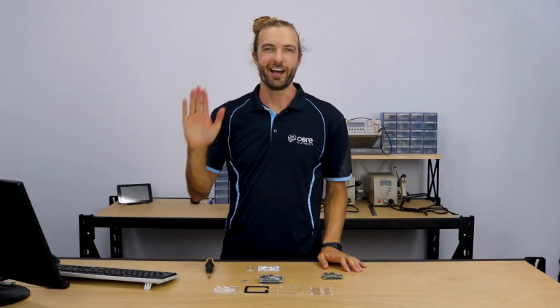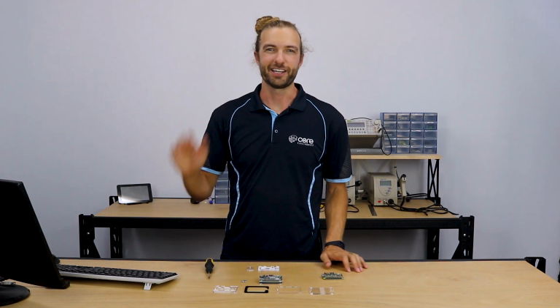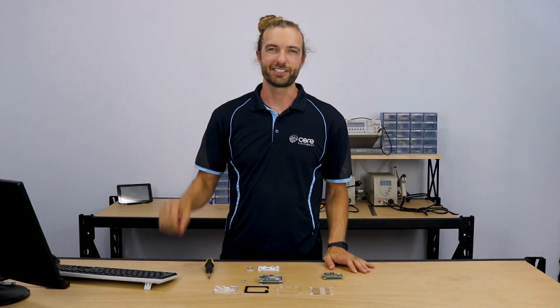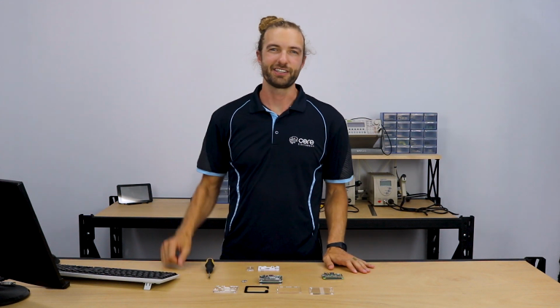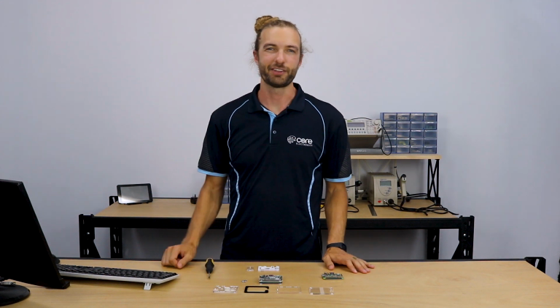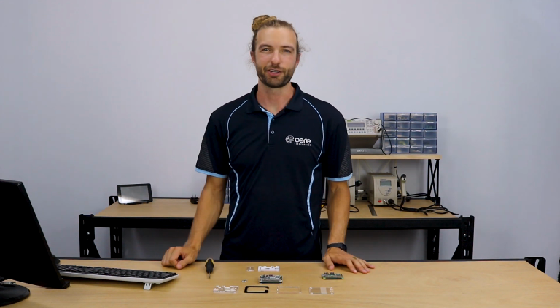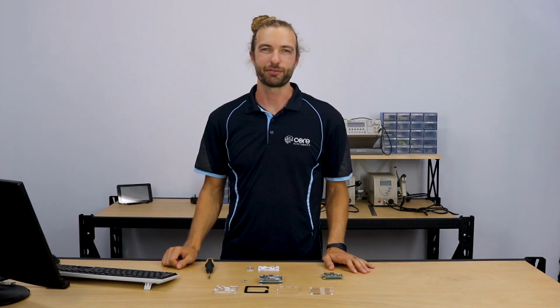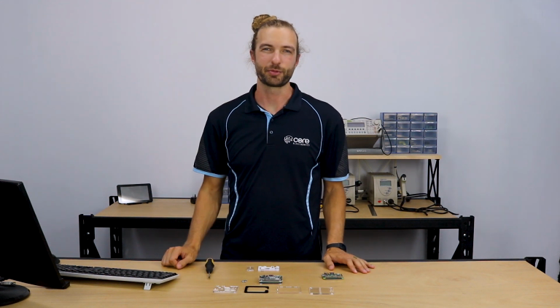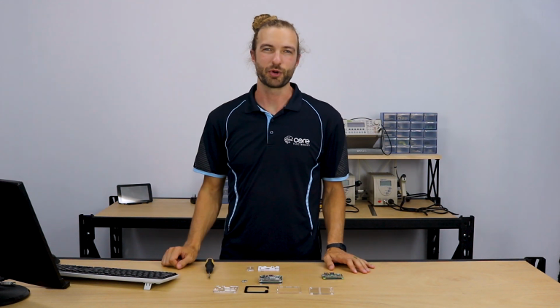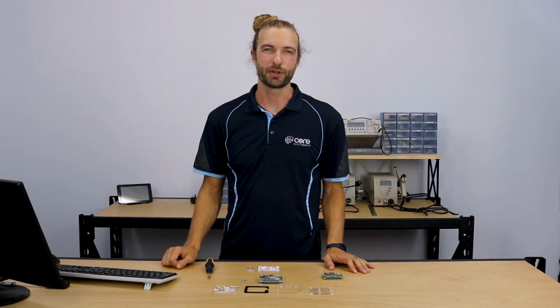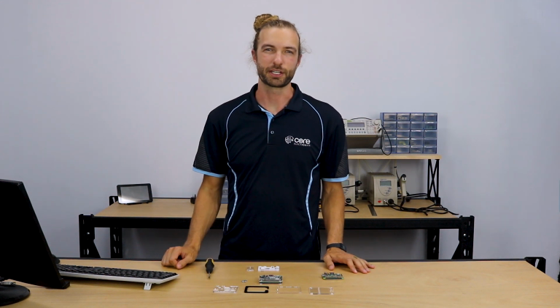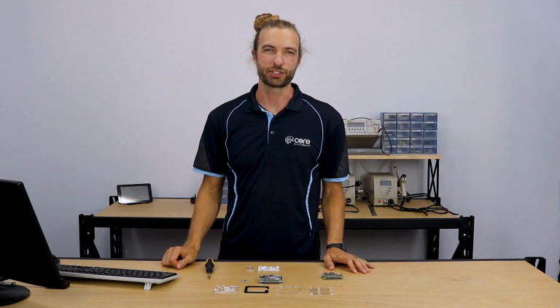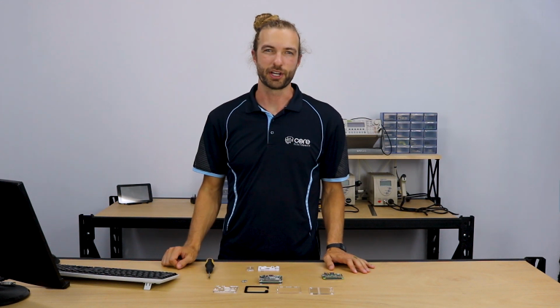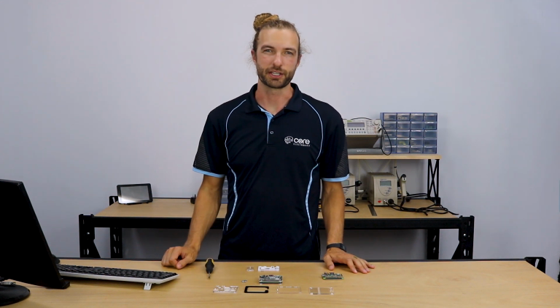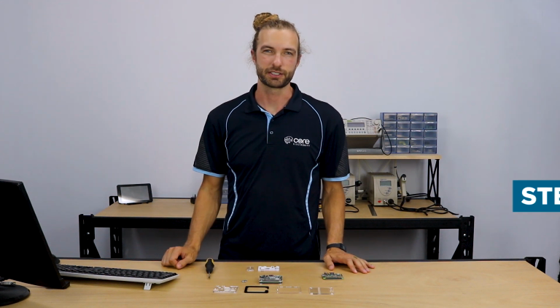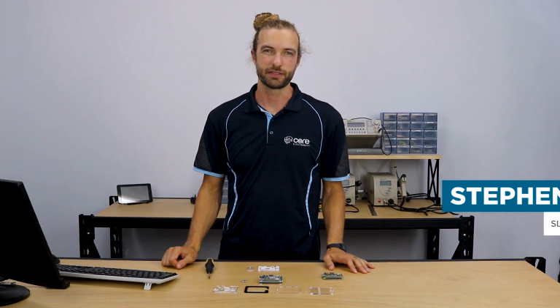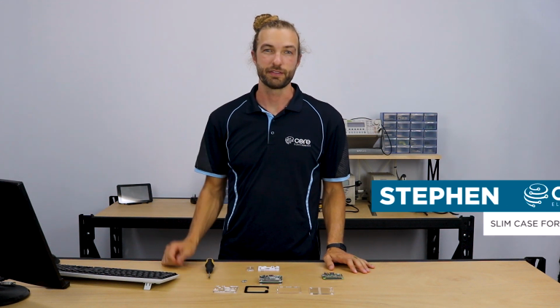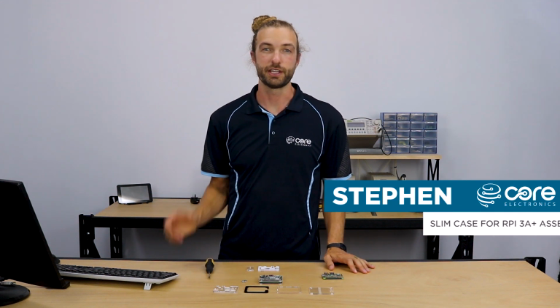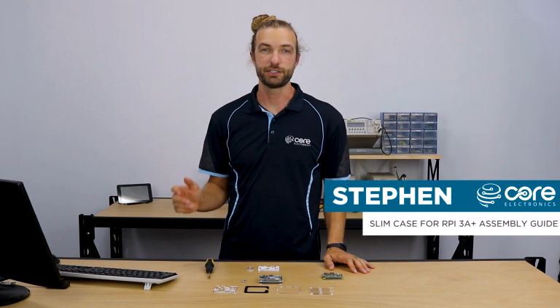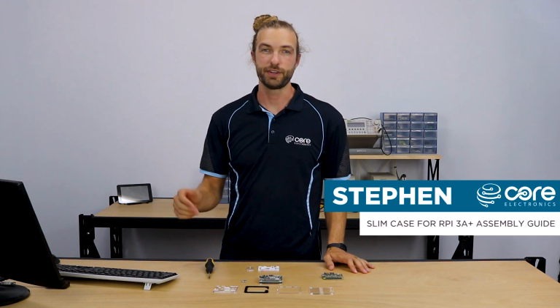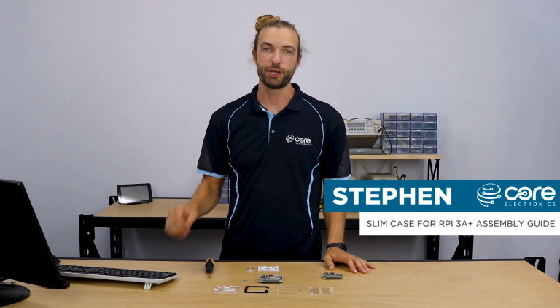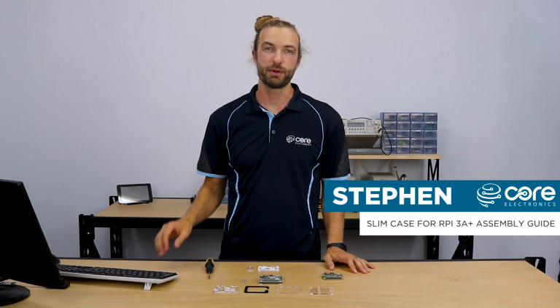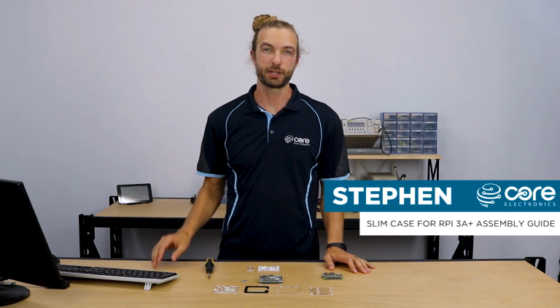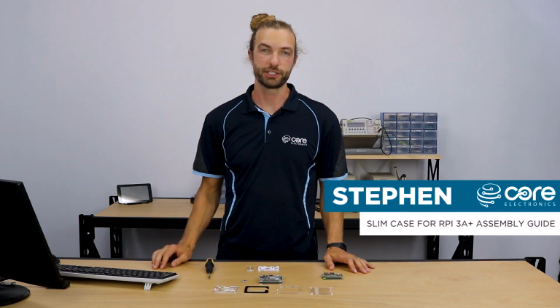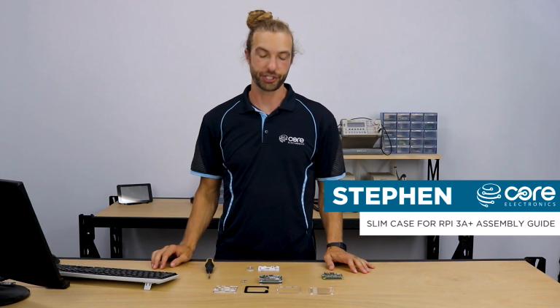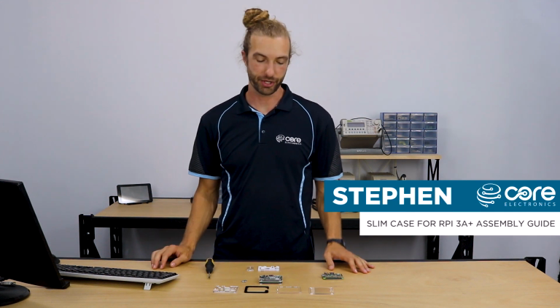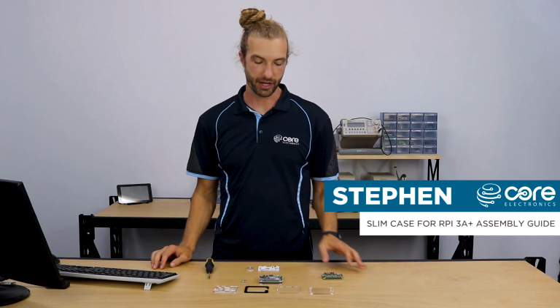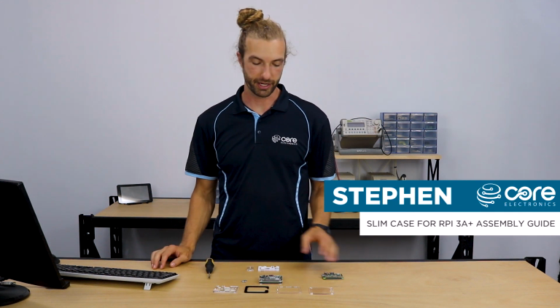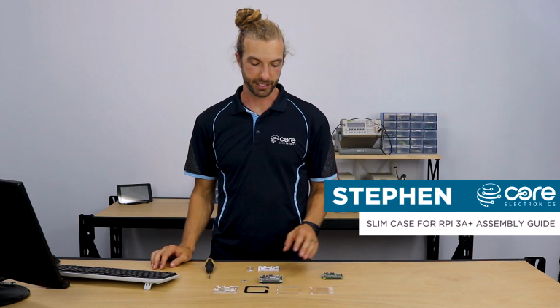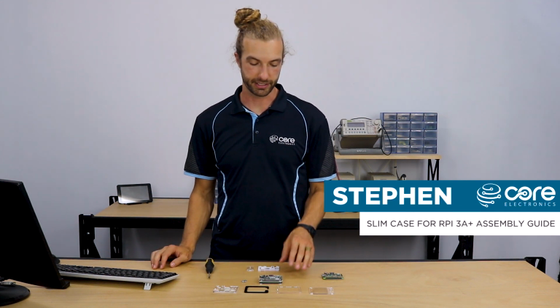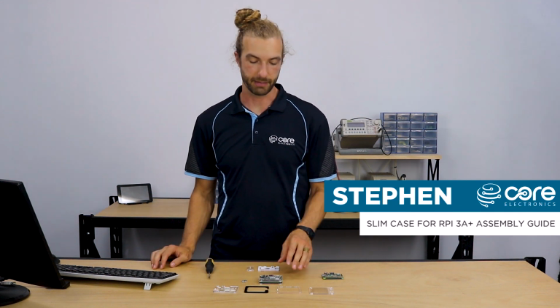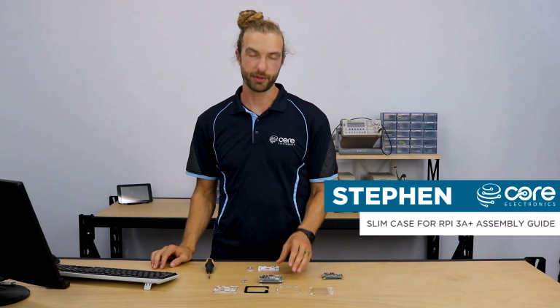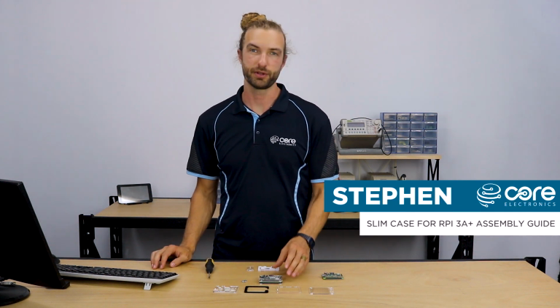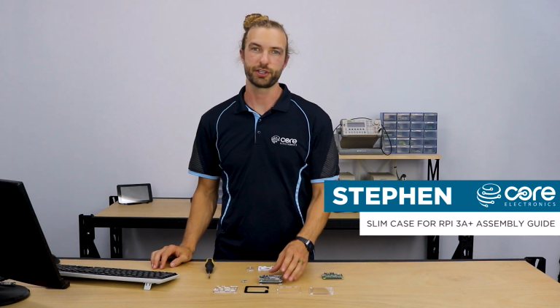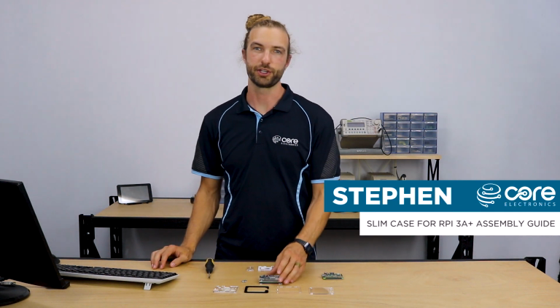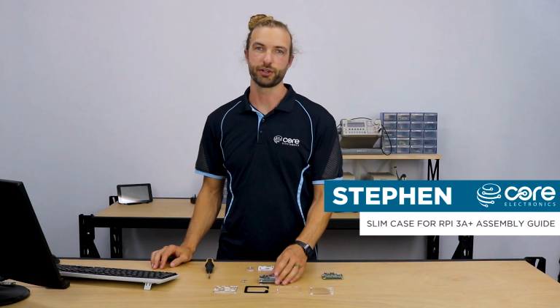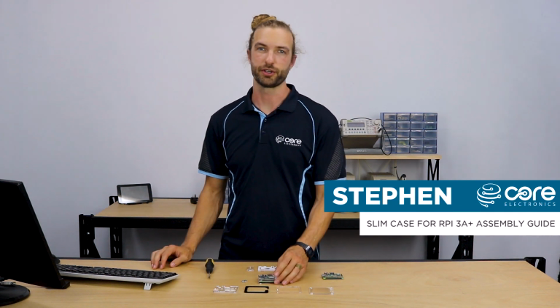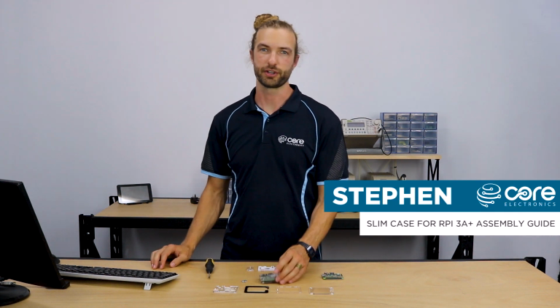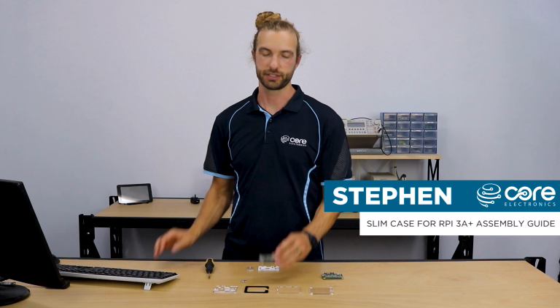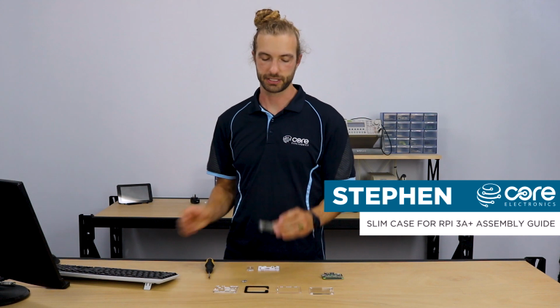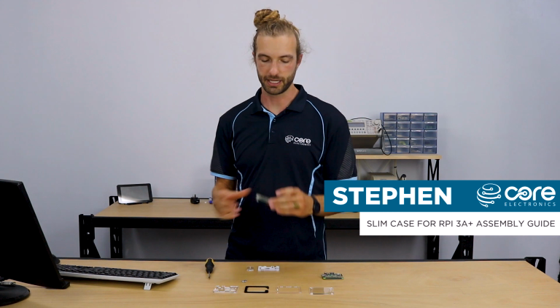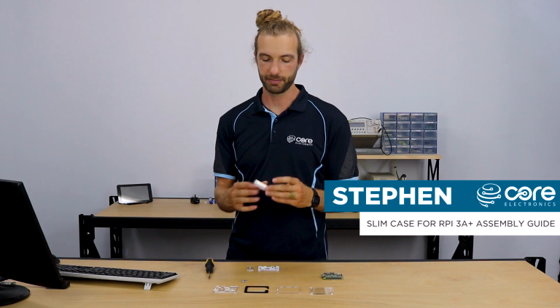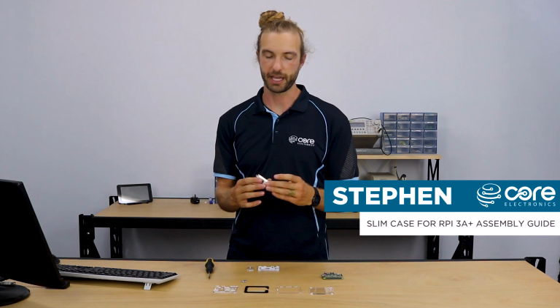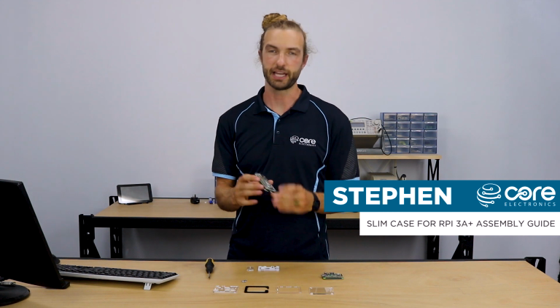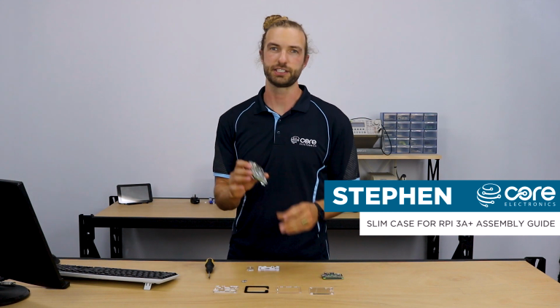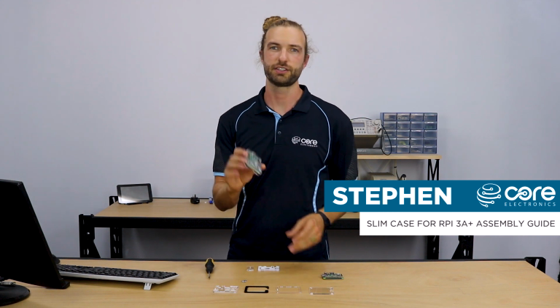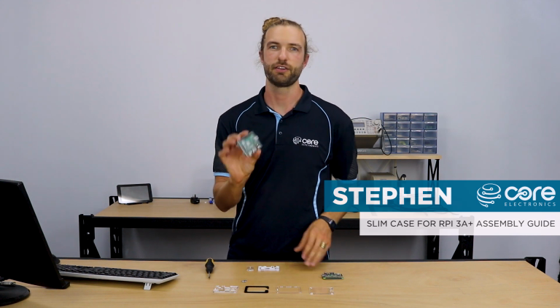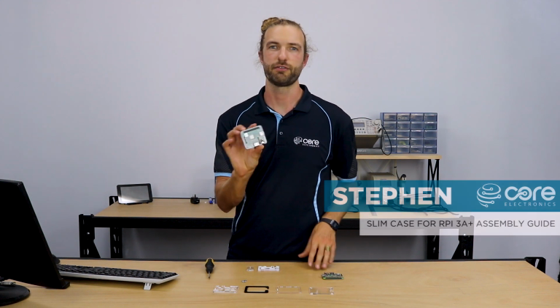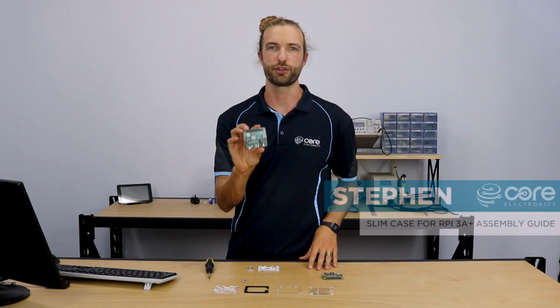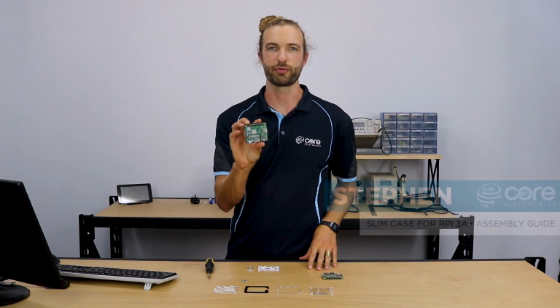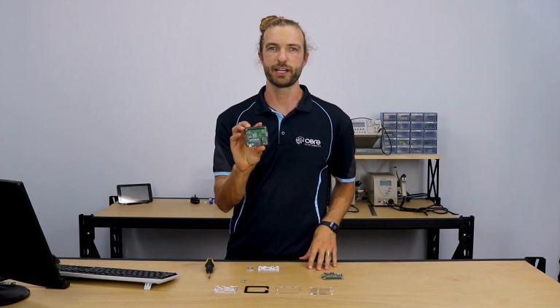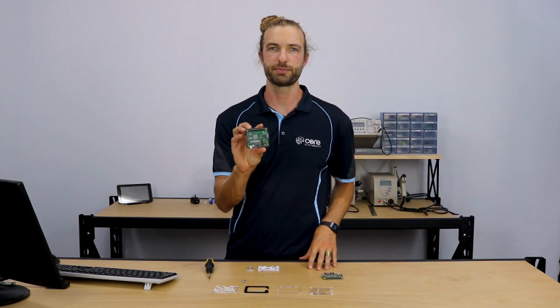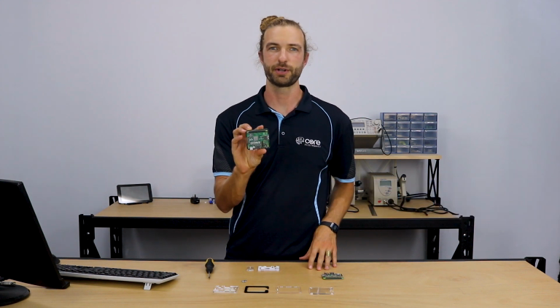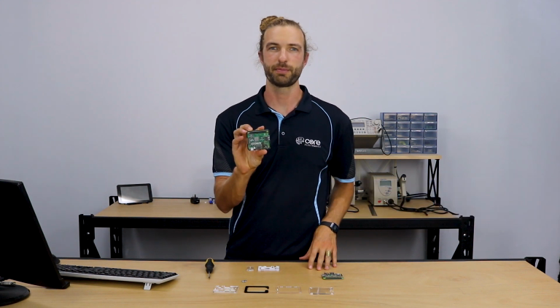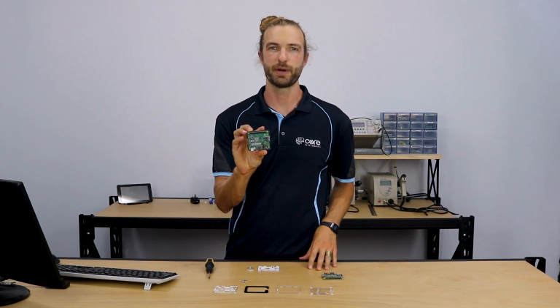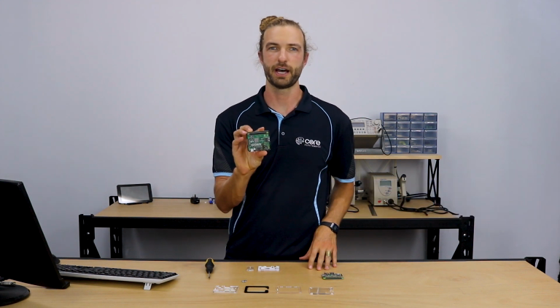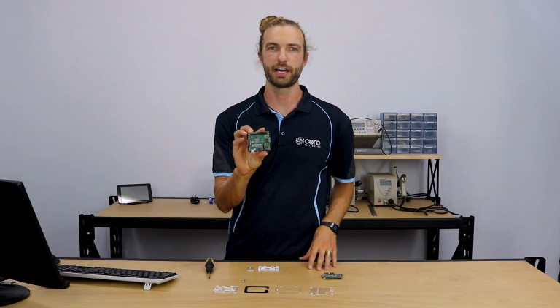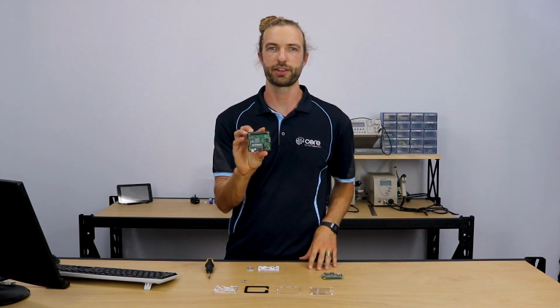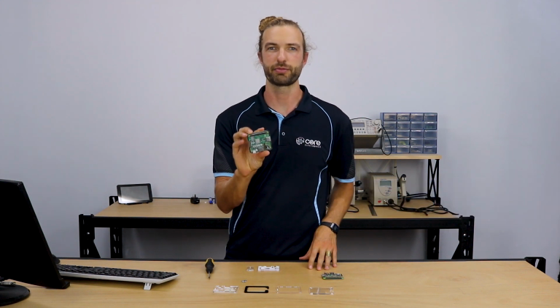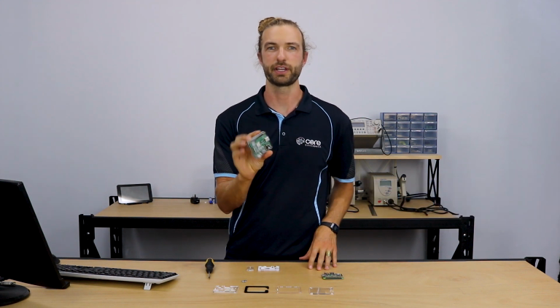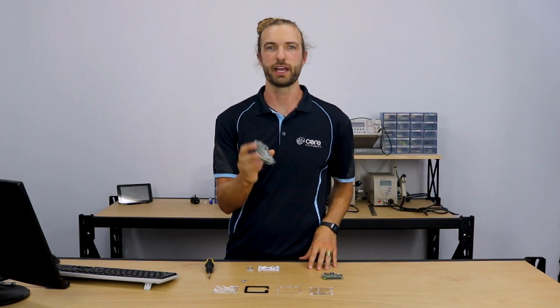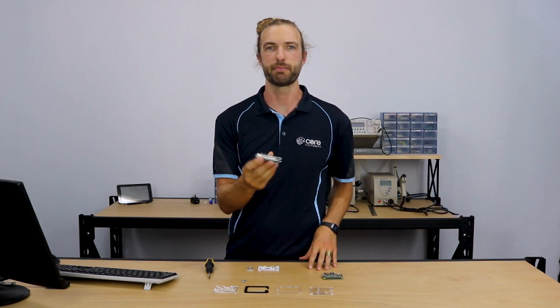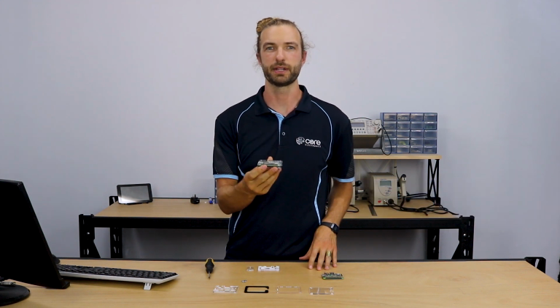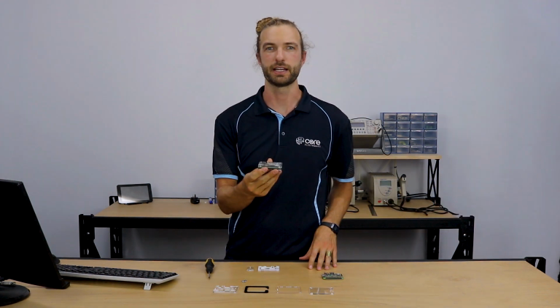Hi, Steven here from Core Electronics. In this video, I'm going to show you how to assemble your slim case for the Raspberry Pi 3A+.